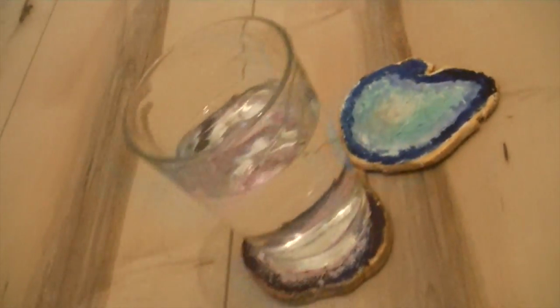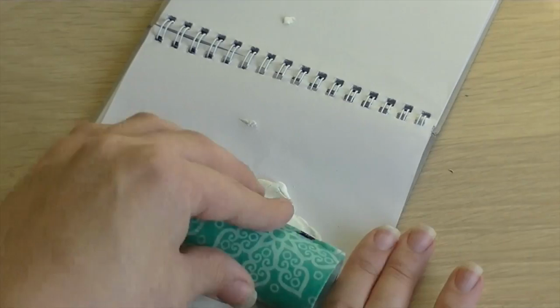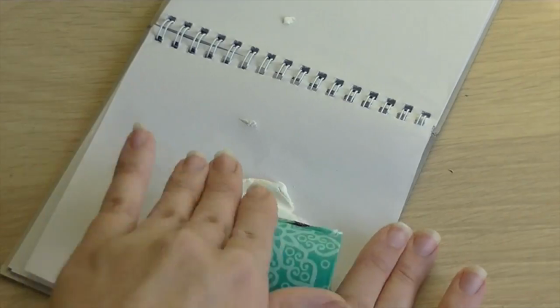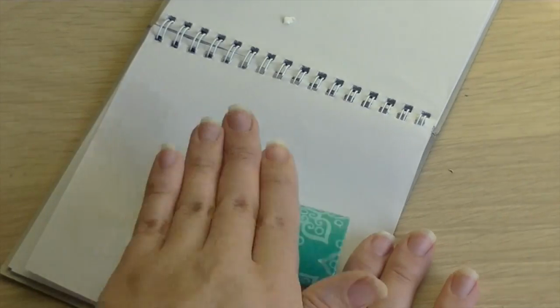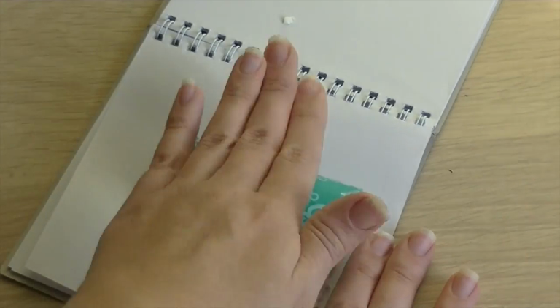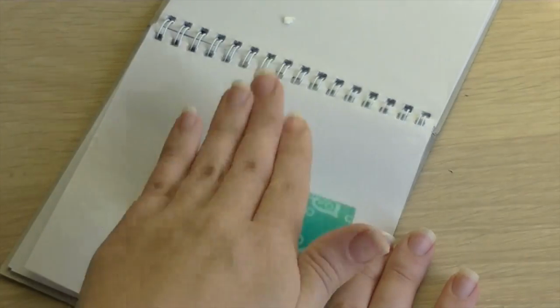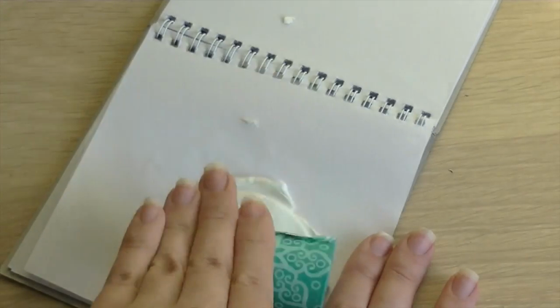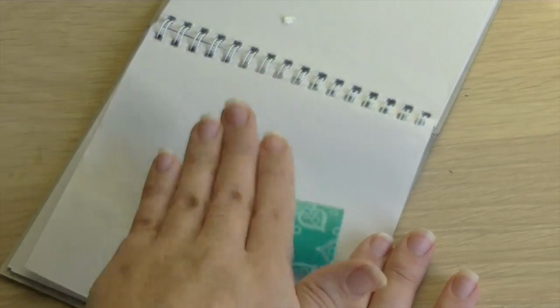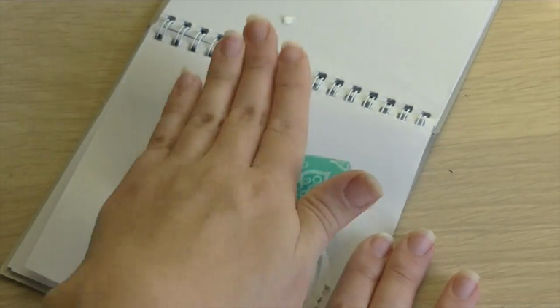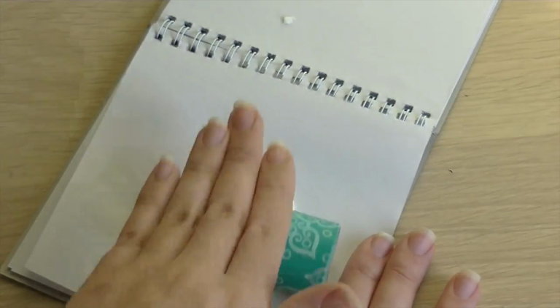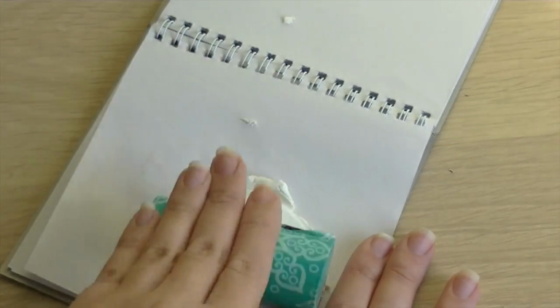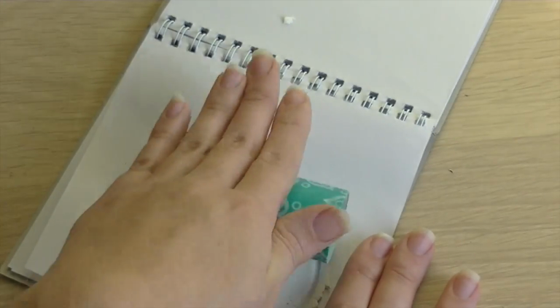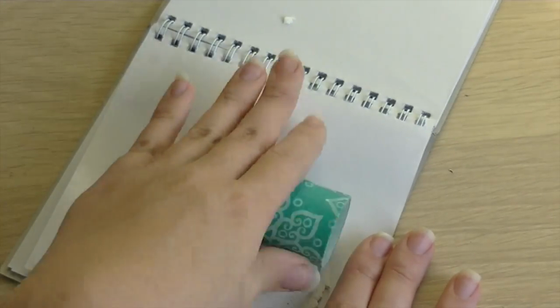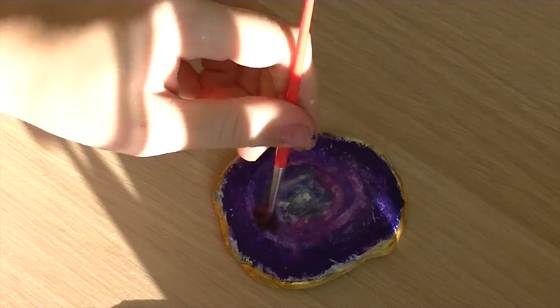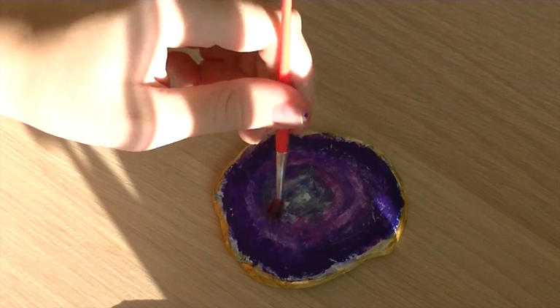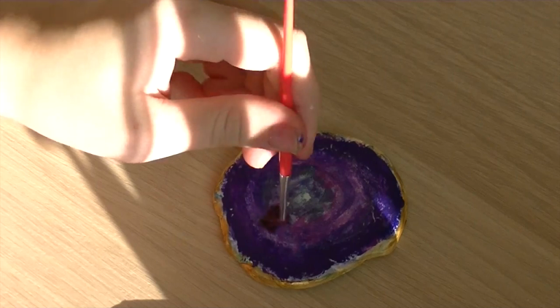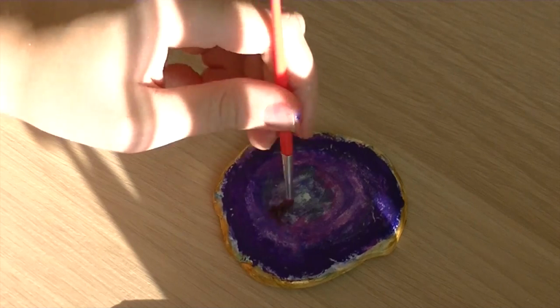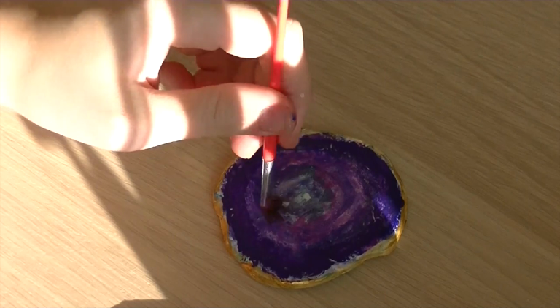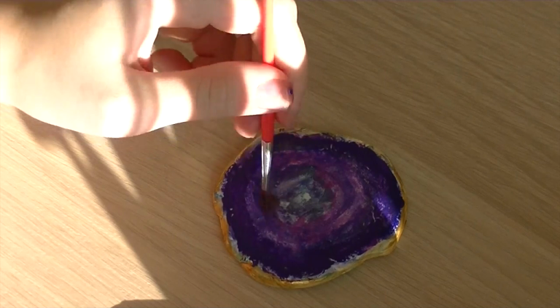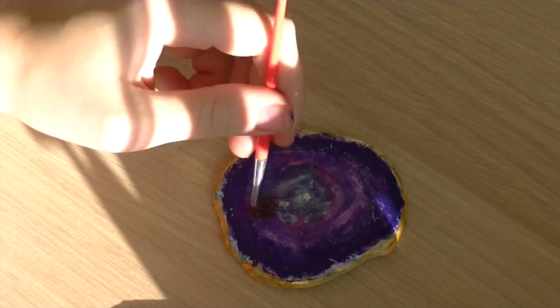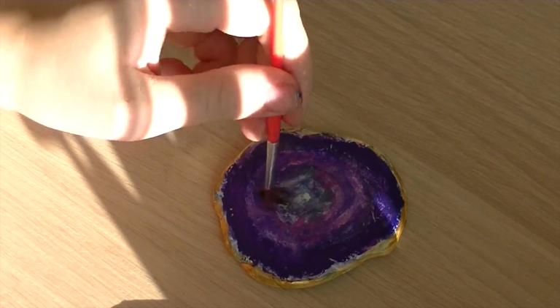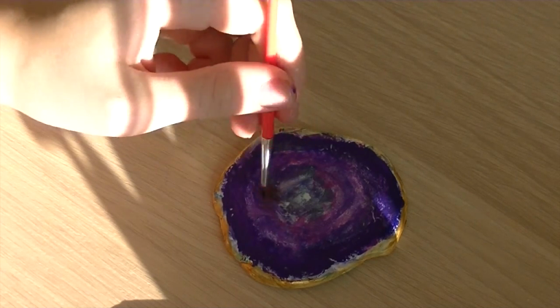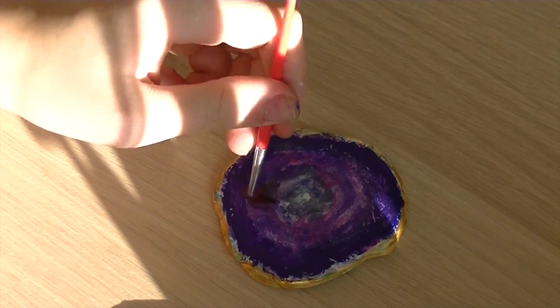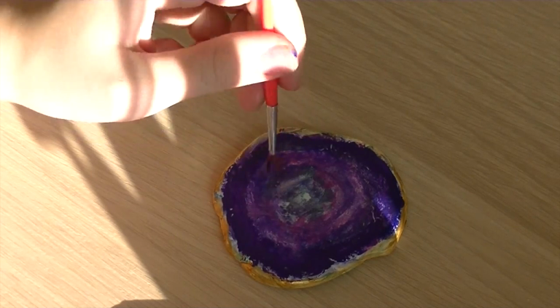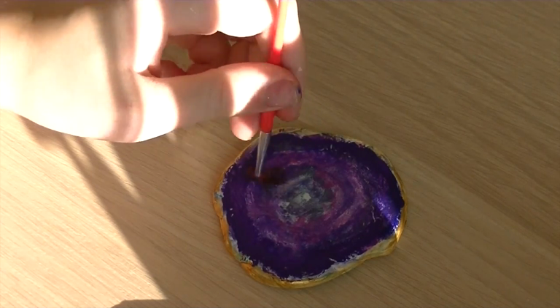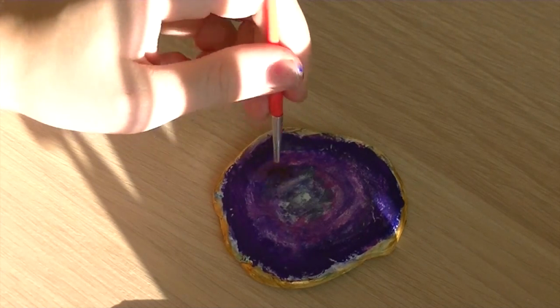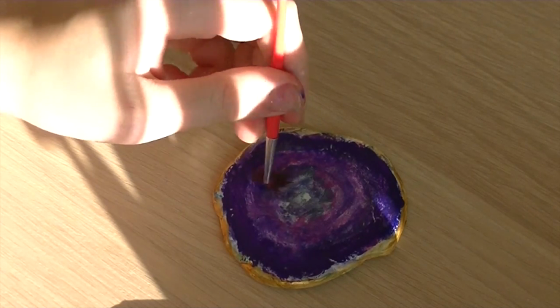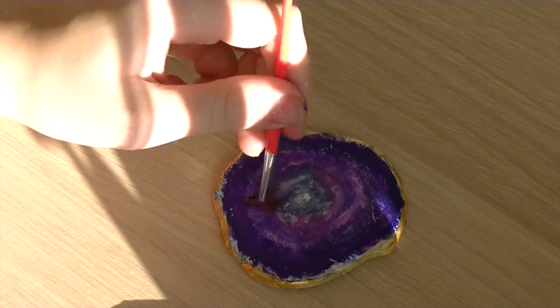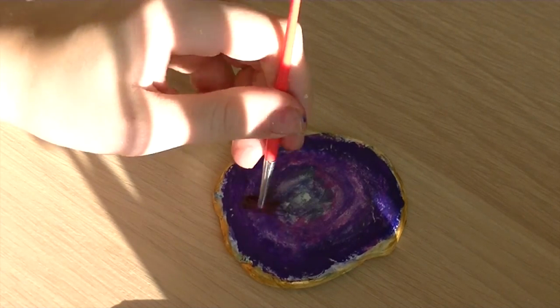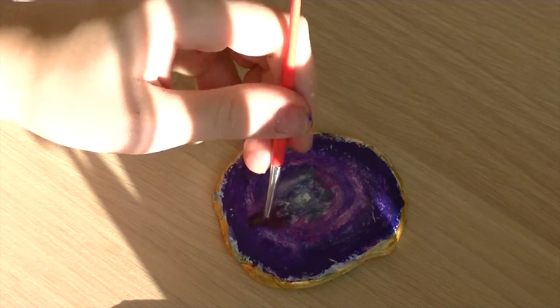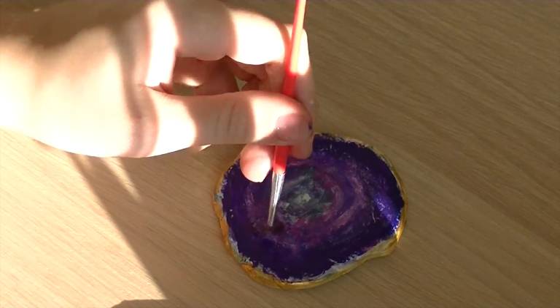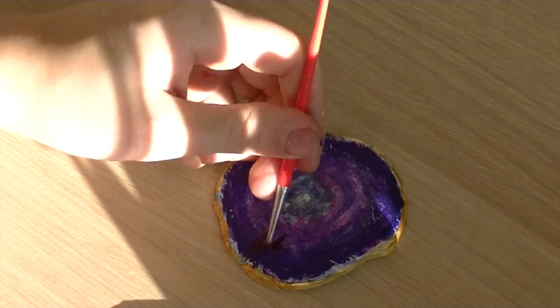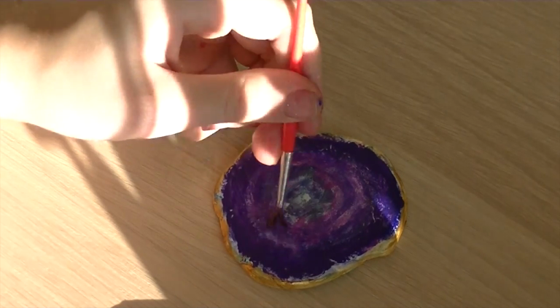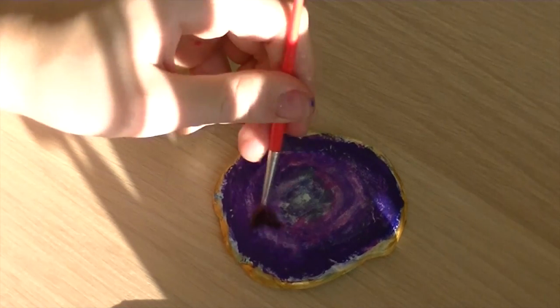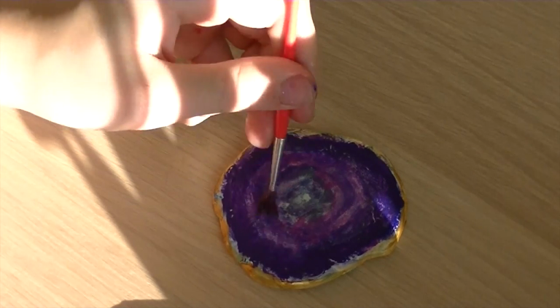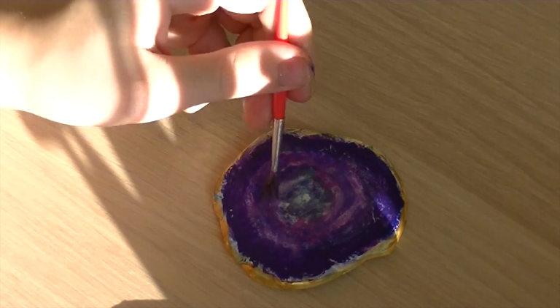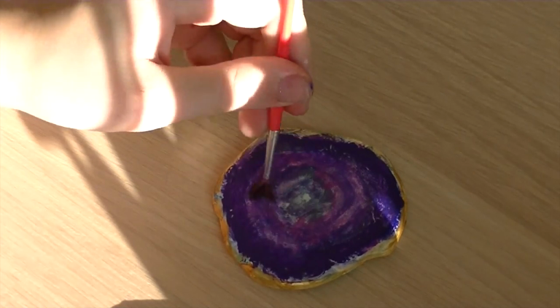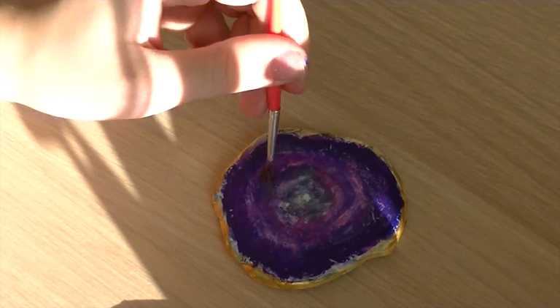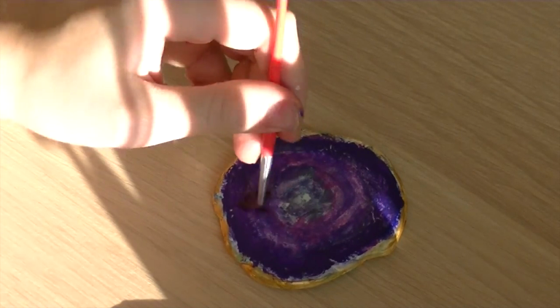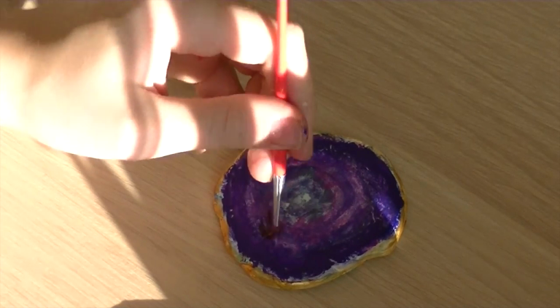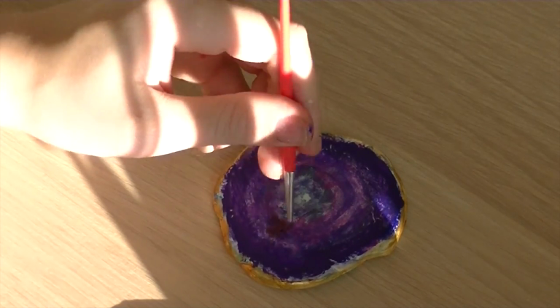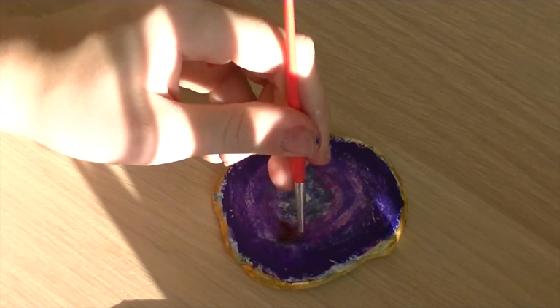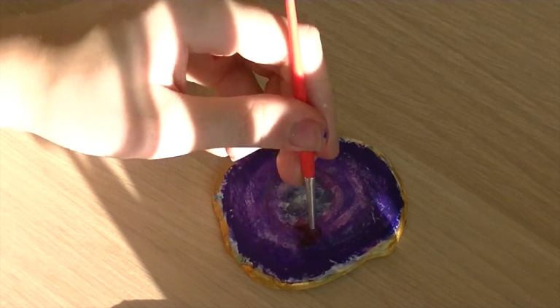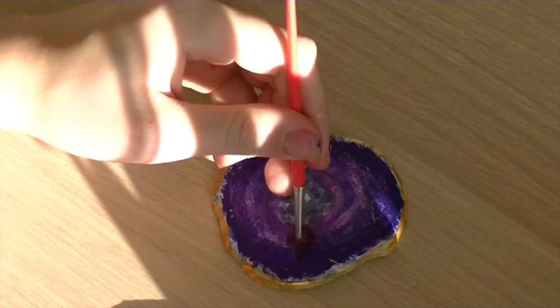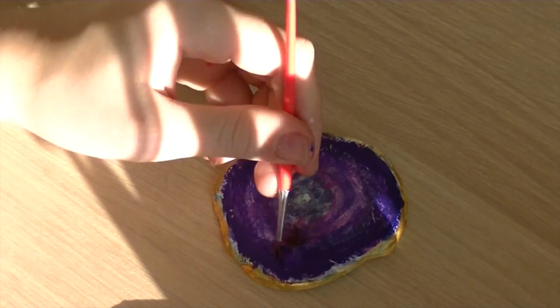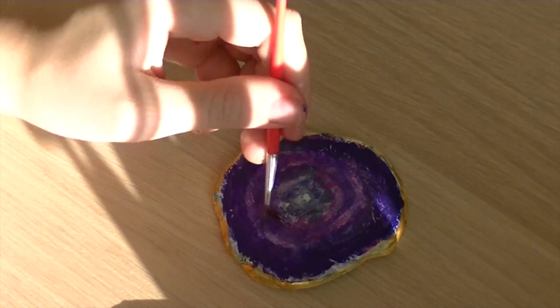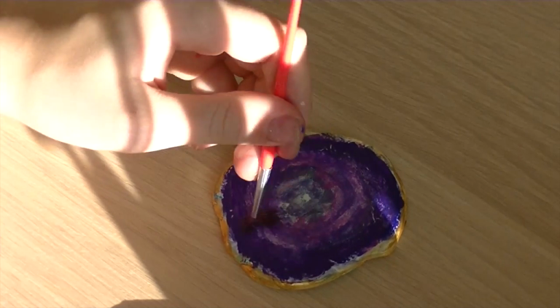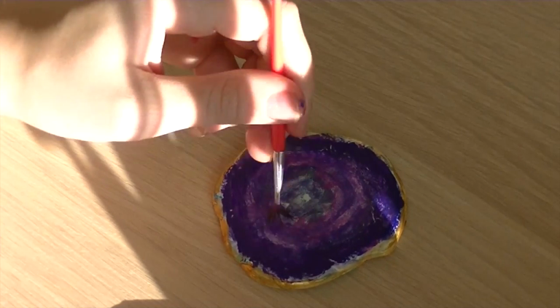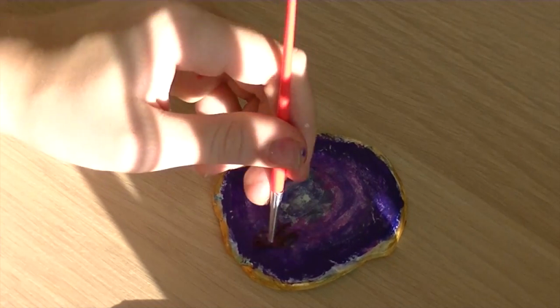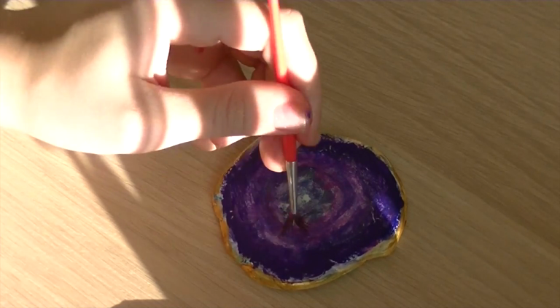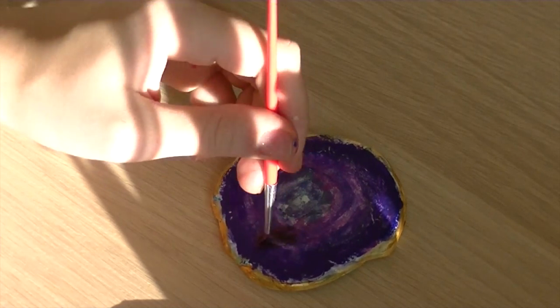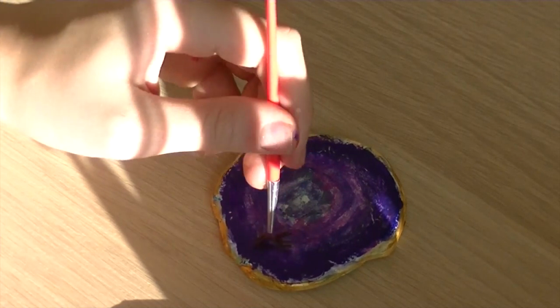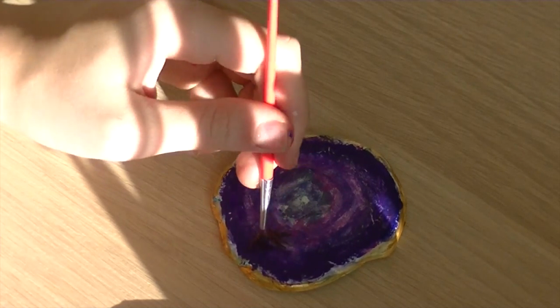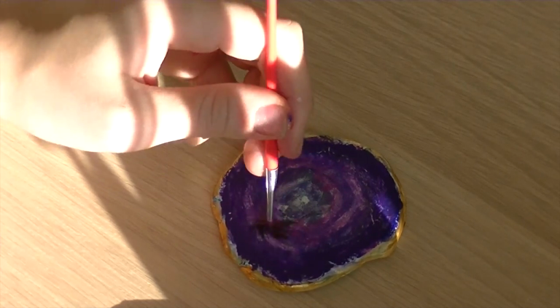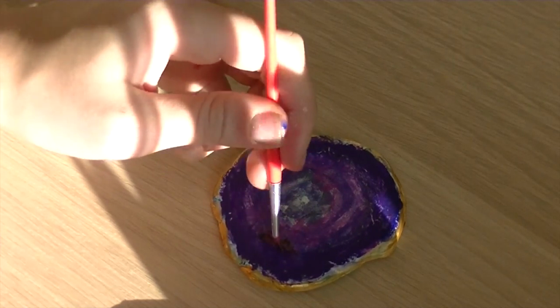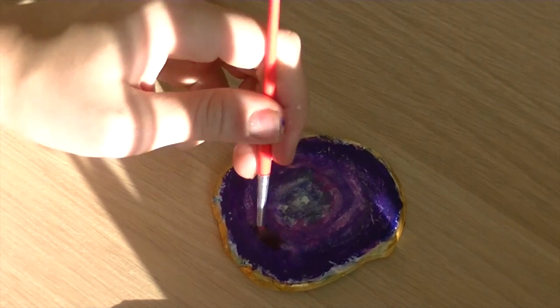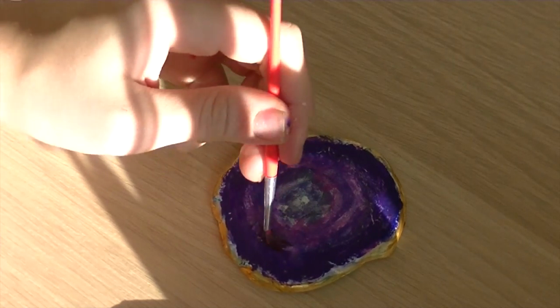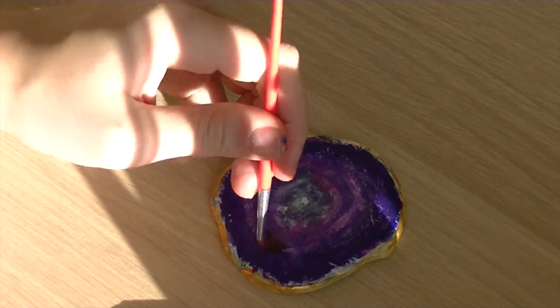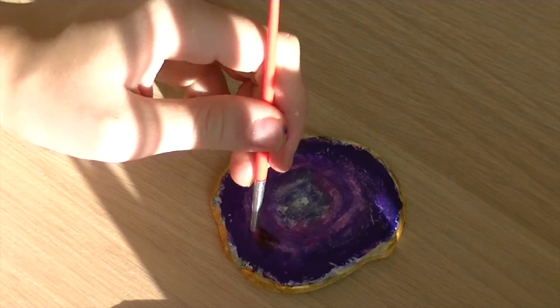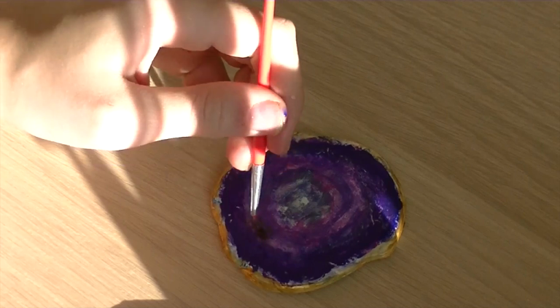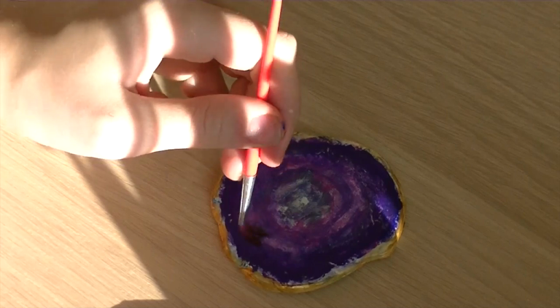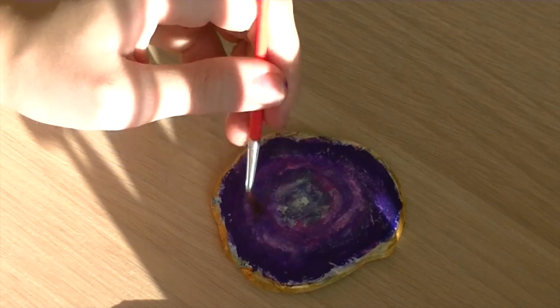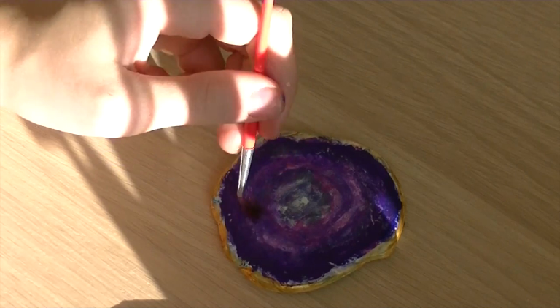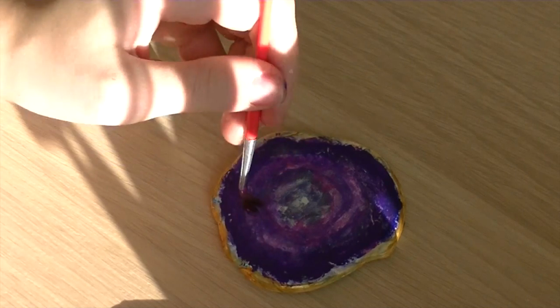For this DIY, you just have to flatten a piece of air dry clay, paint it, and you can also add some gold edges.